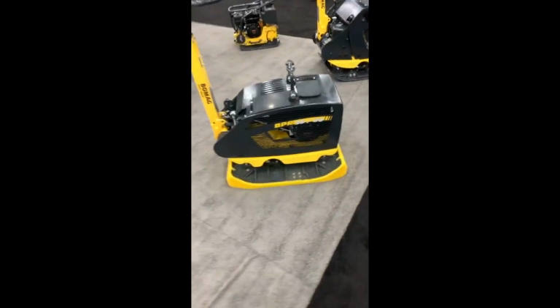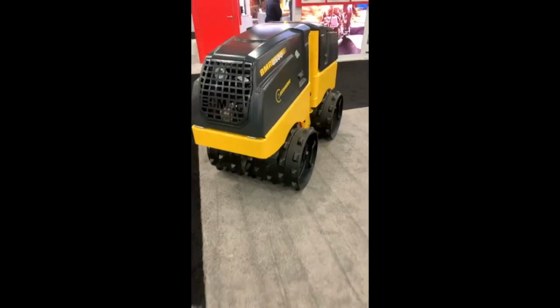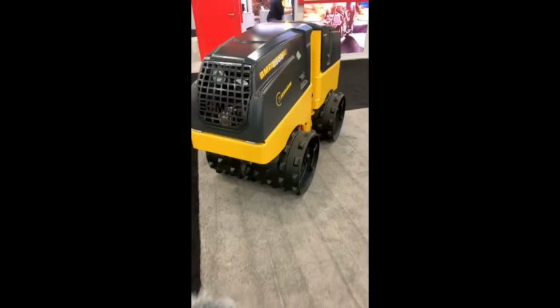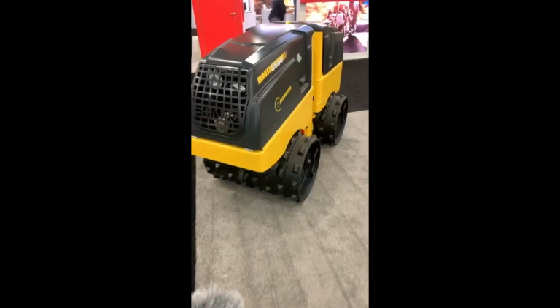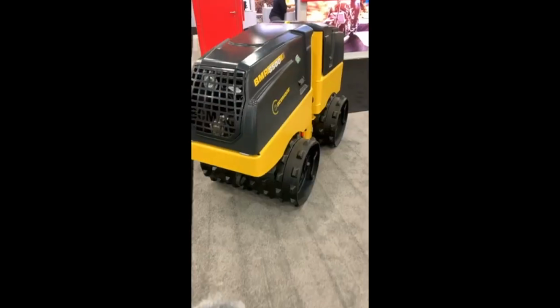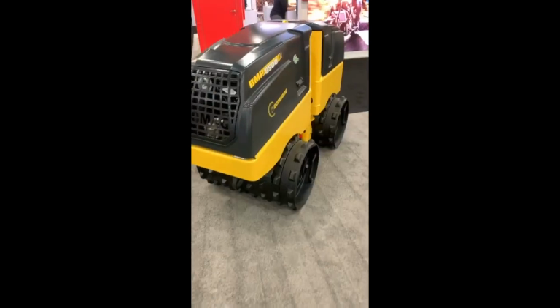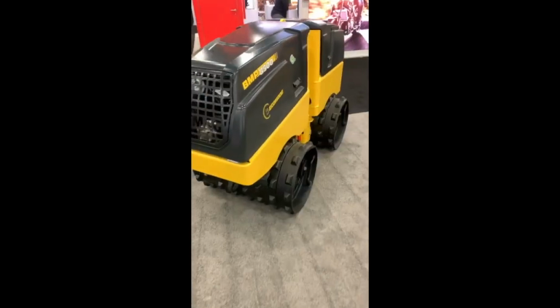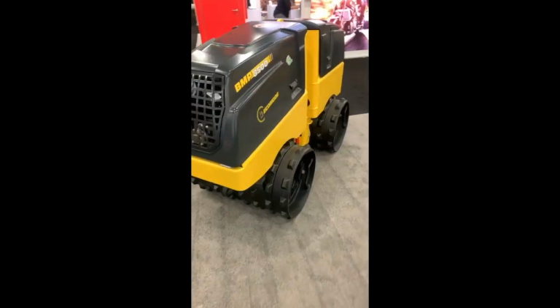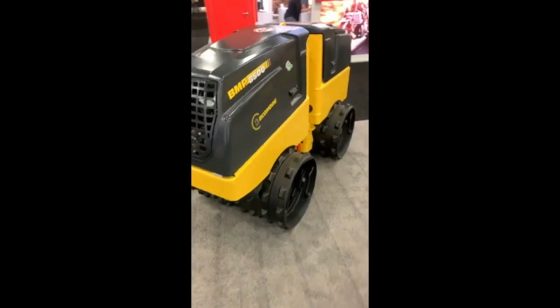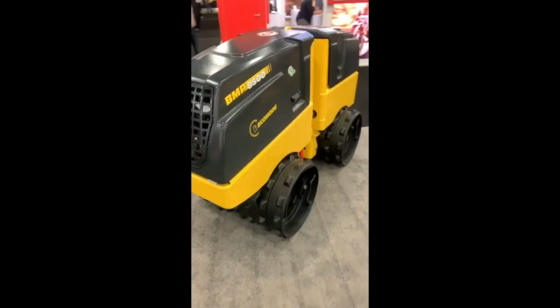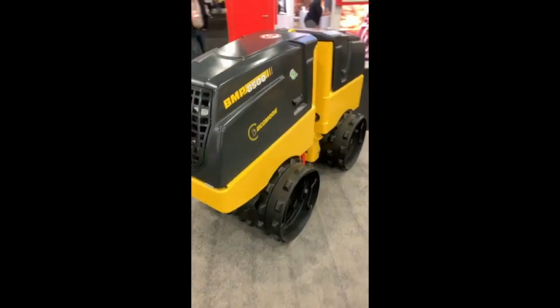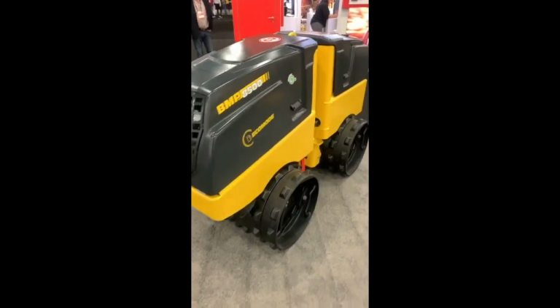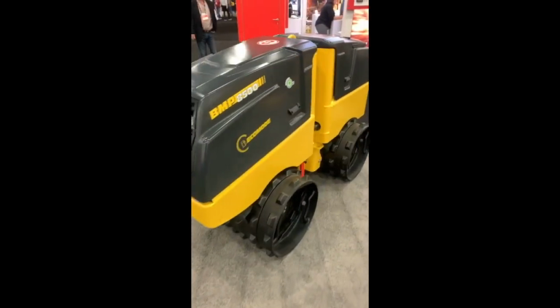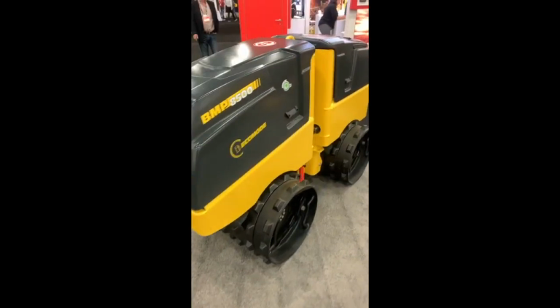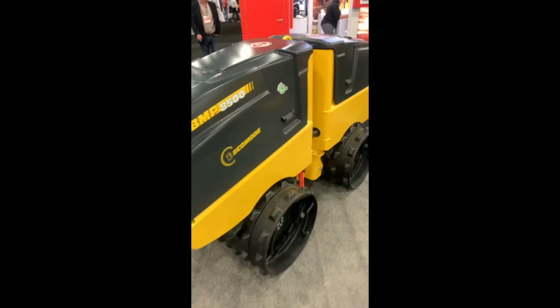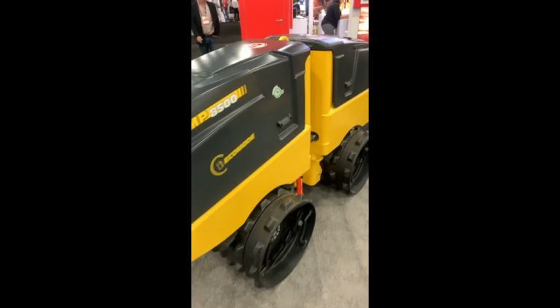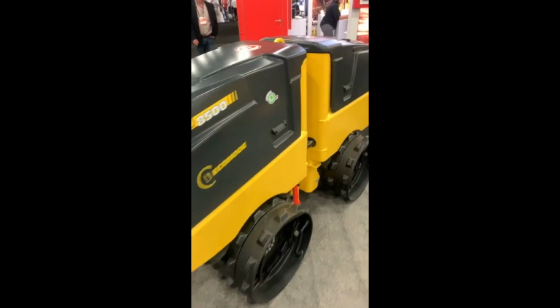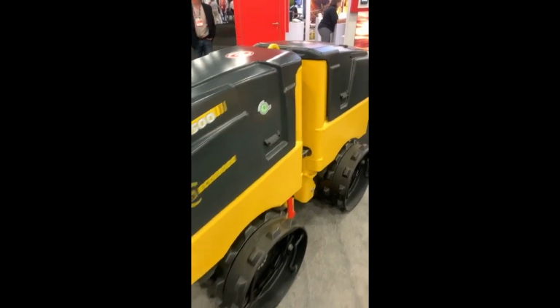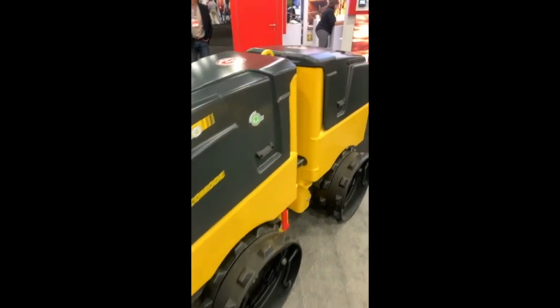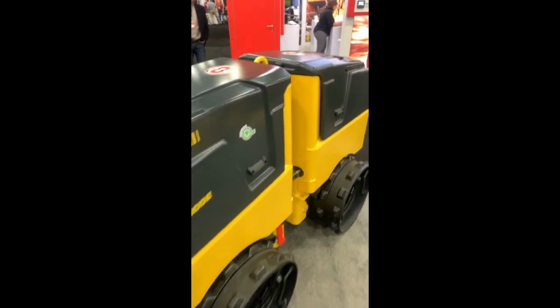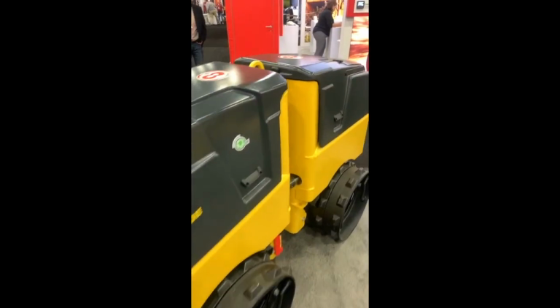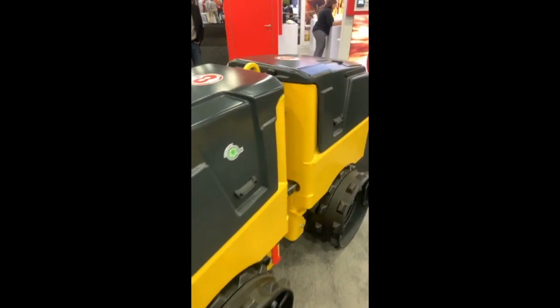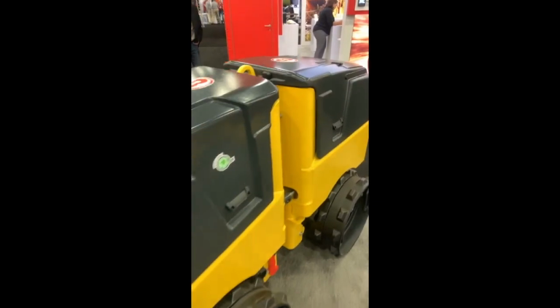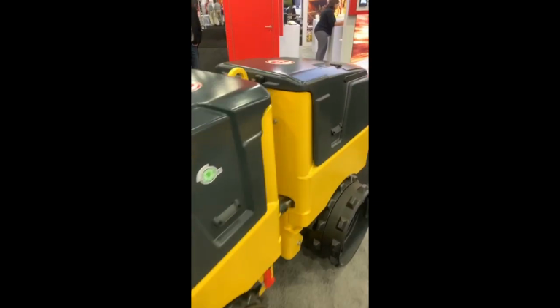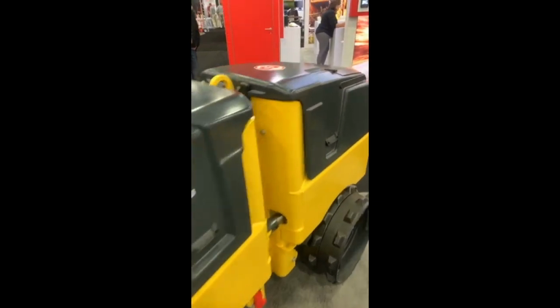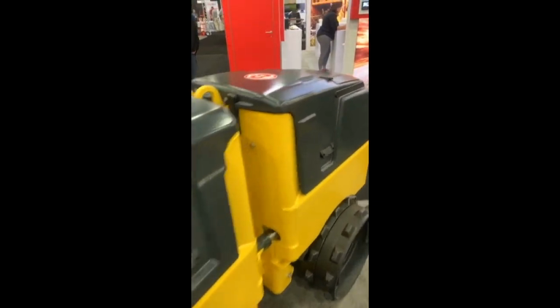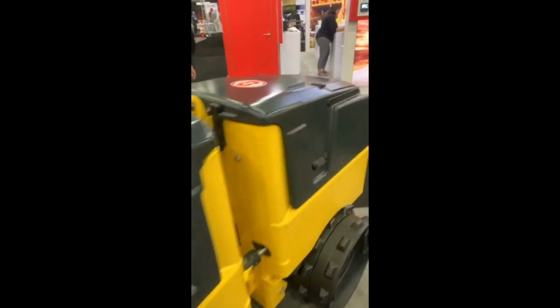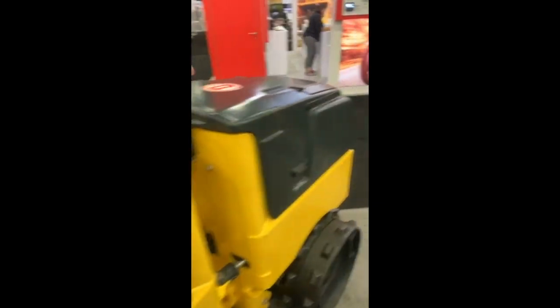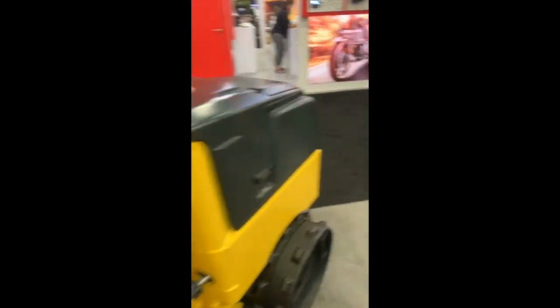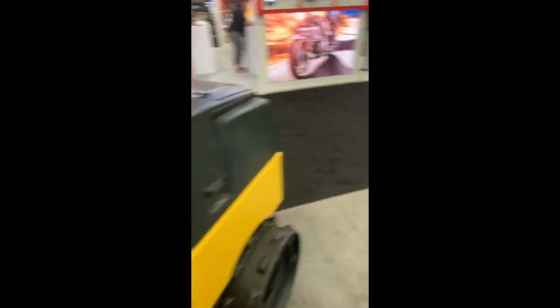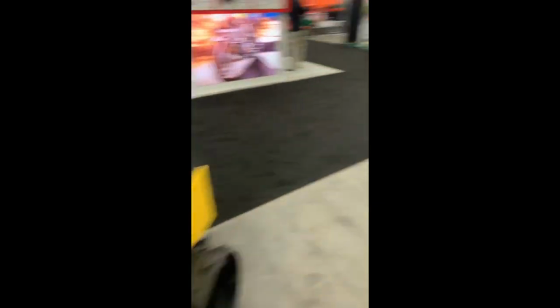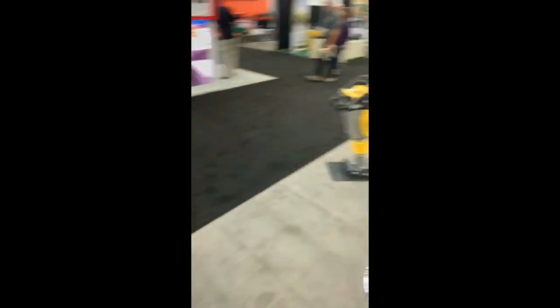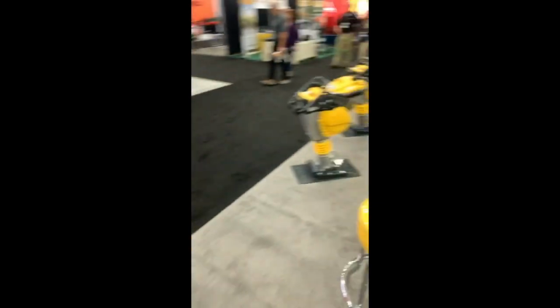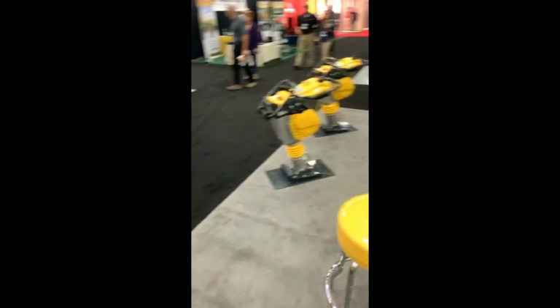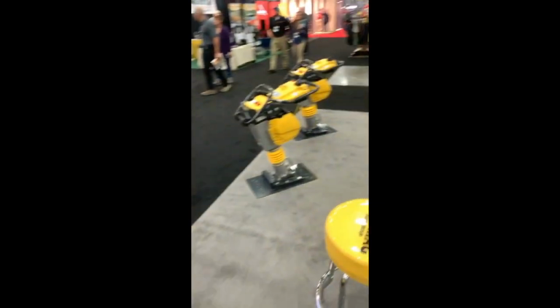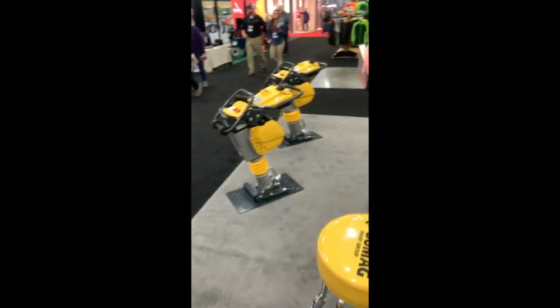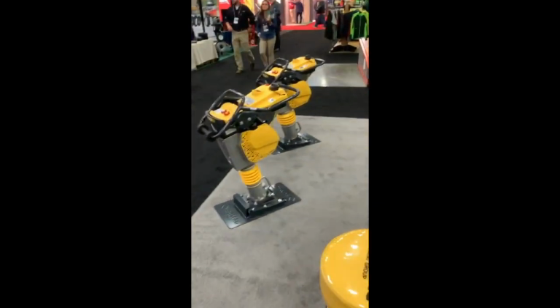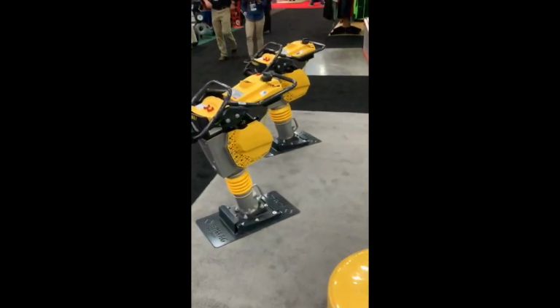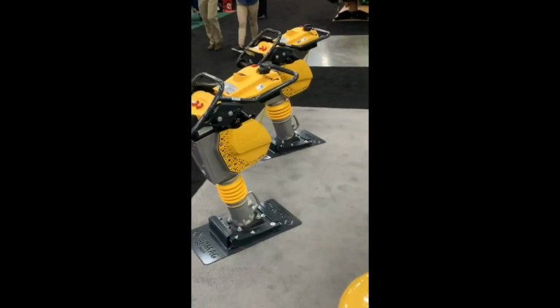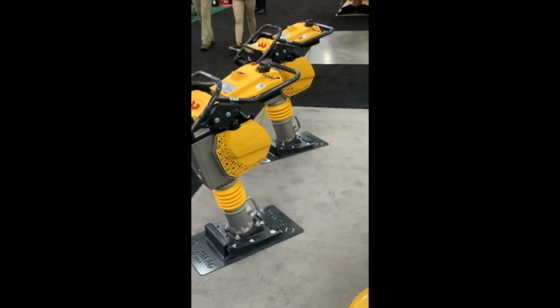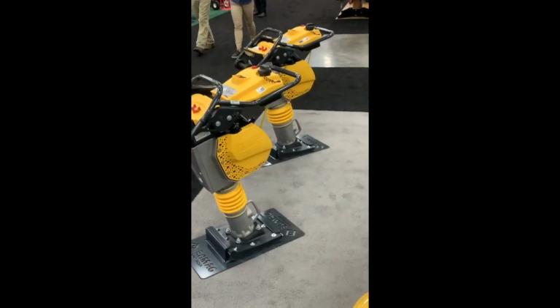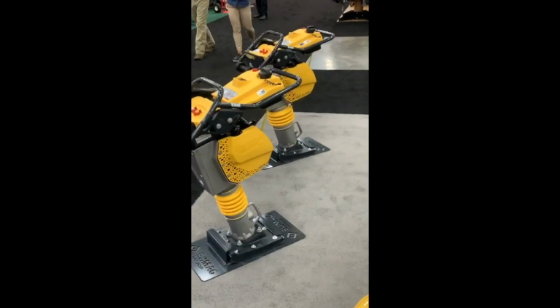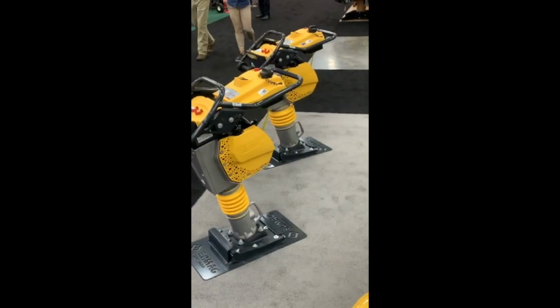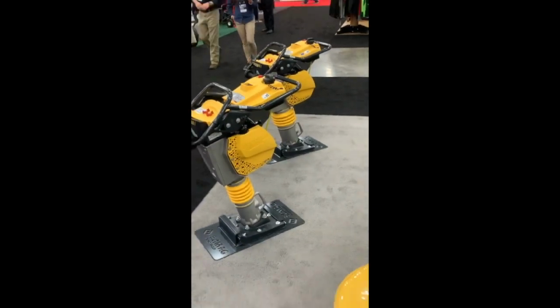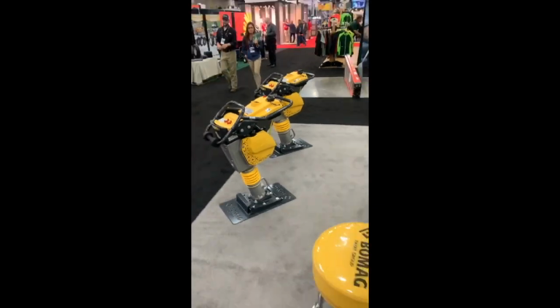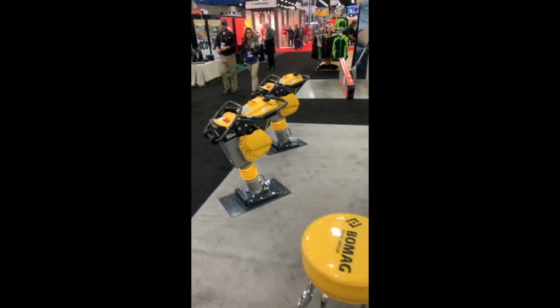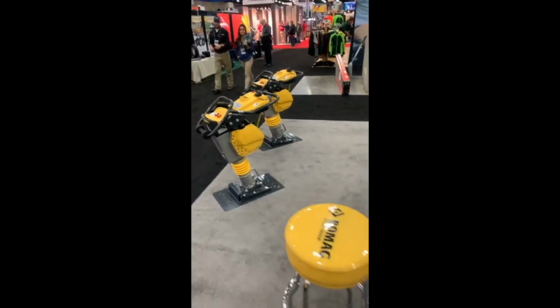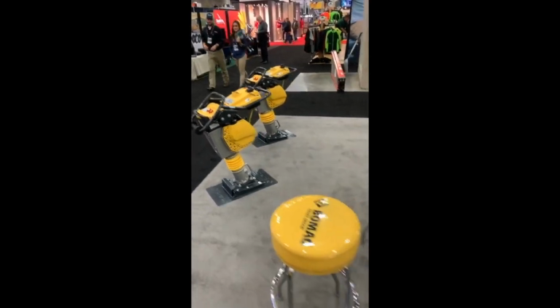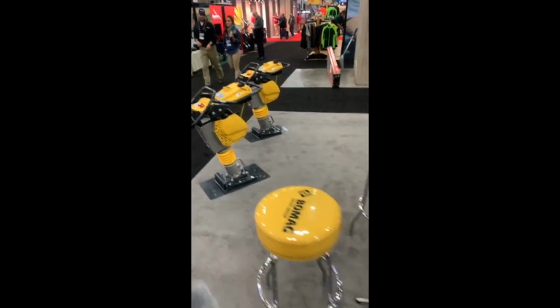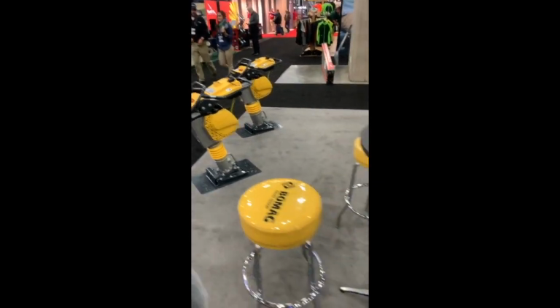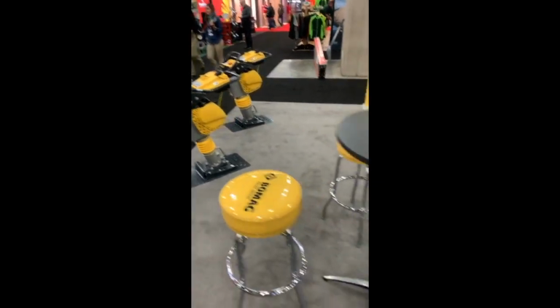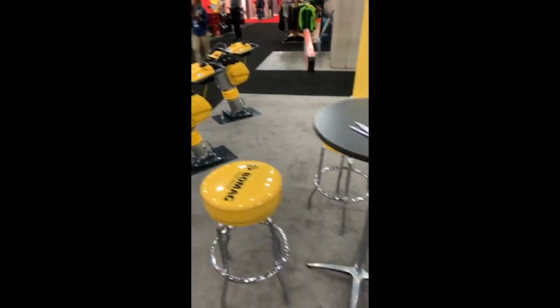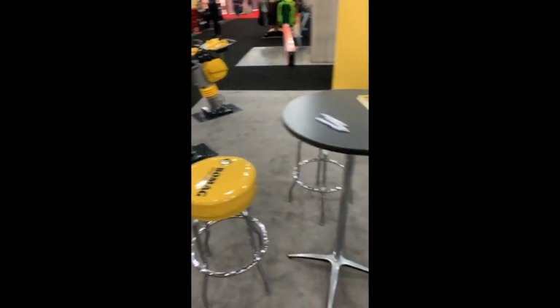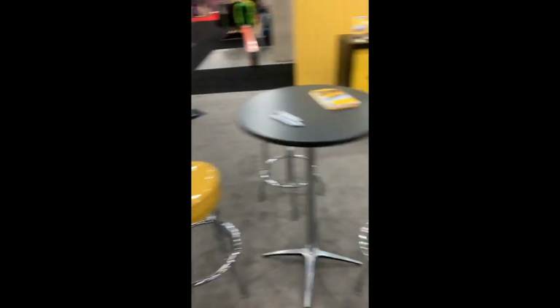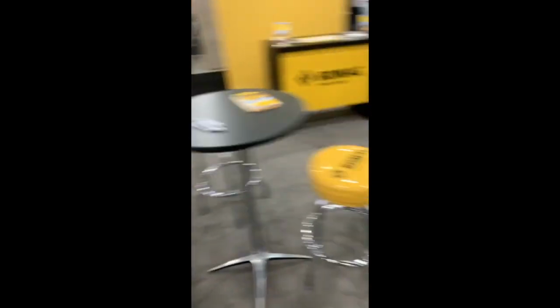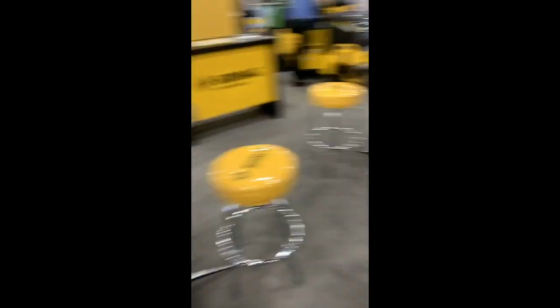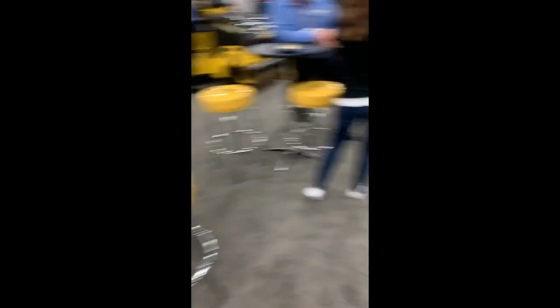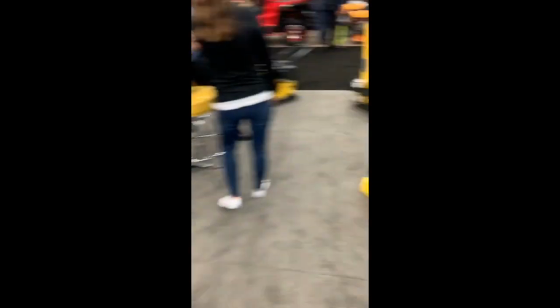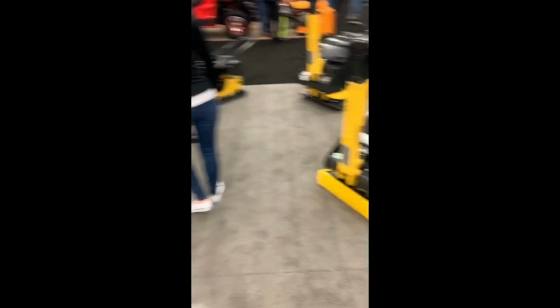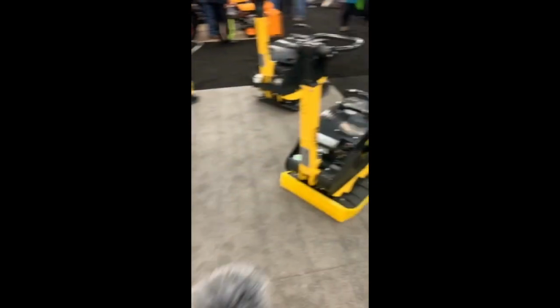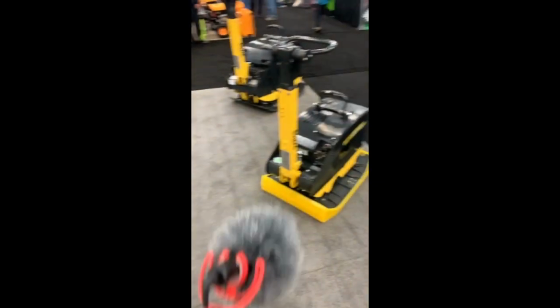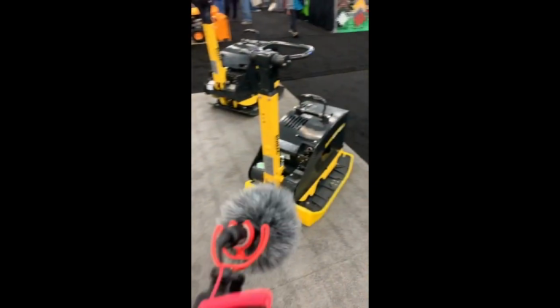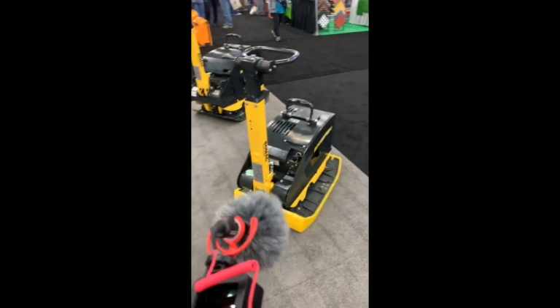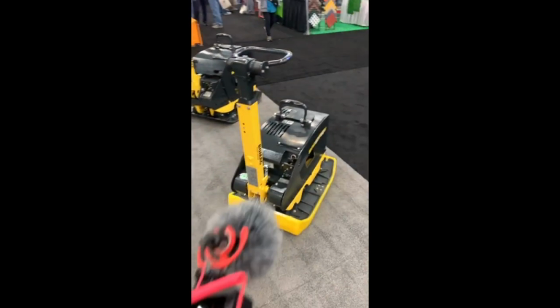They've got a big sheep's-foot trench roller with robotic control, jumping jacks of course. Cool — I like that. It's neat.